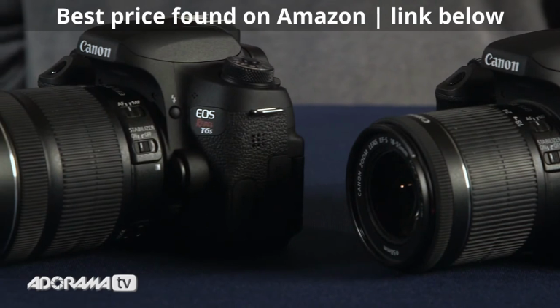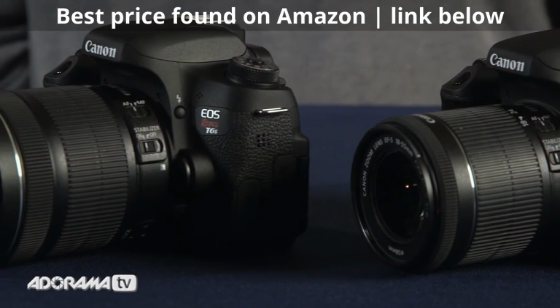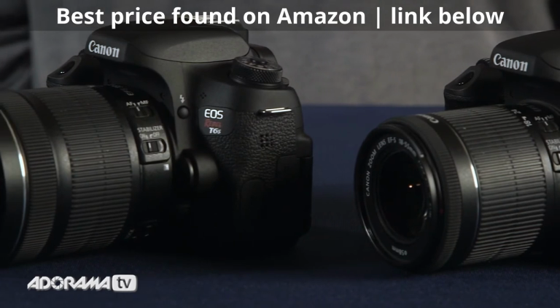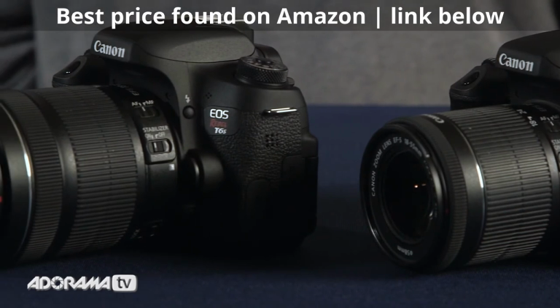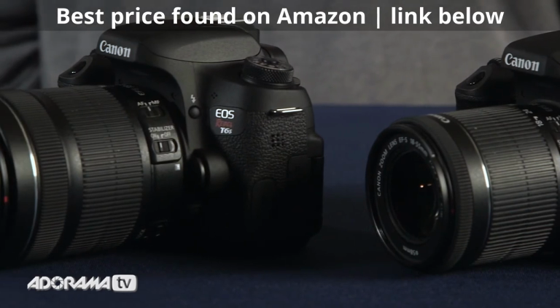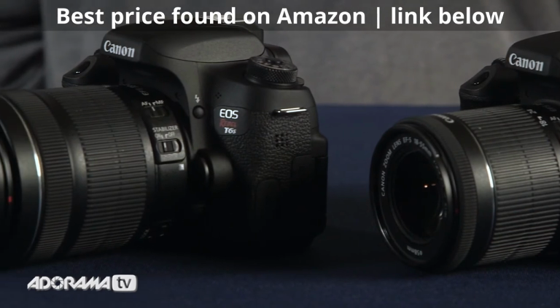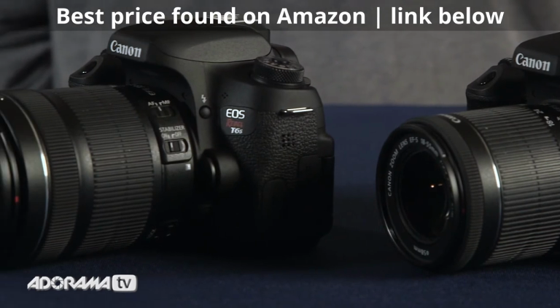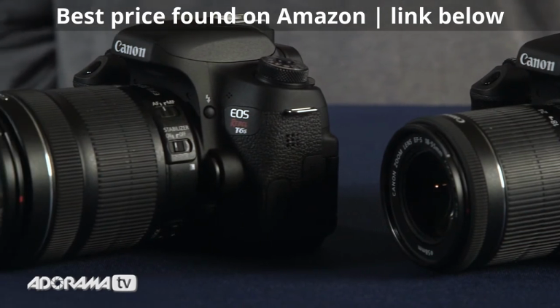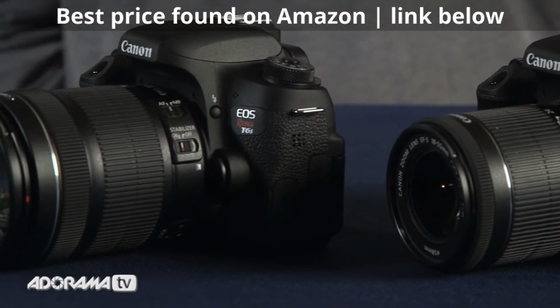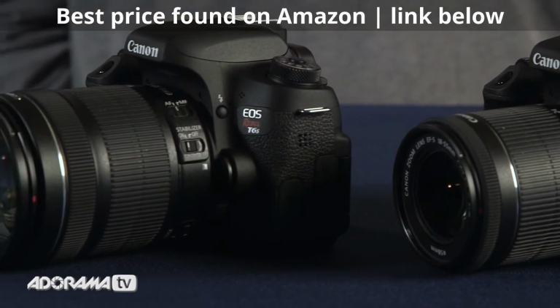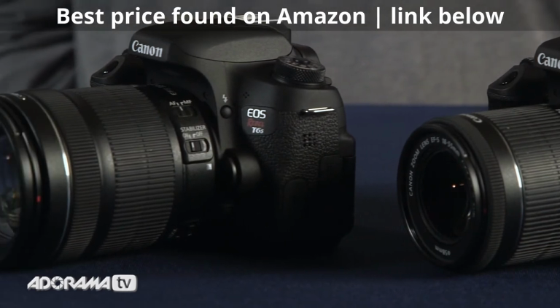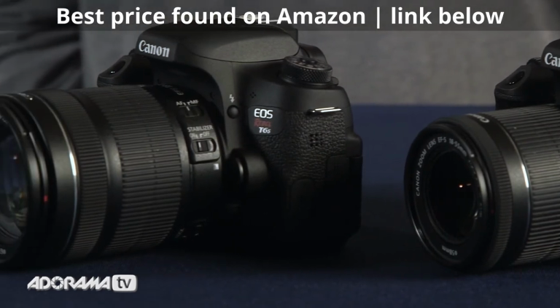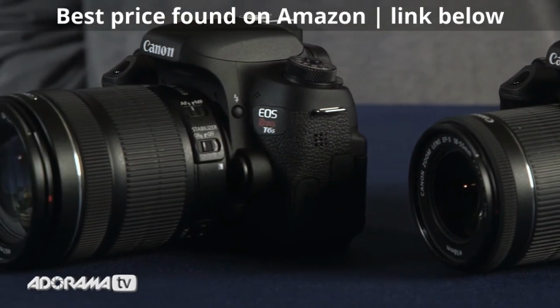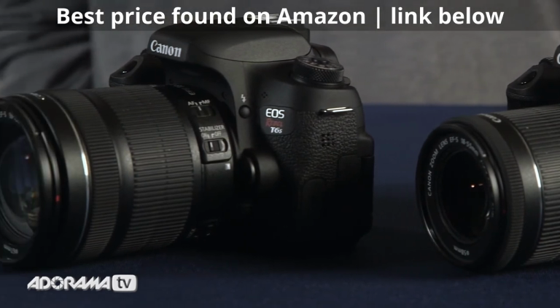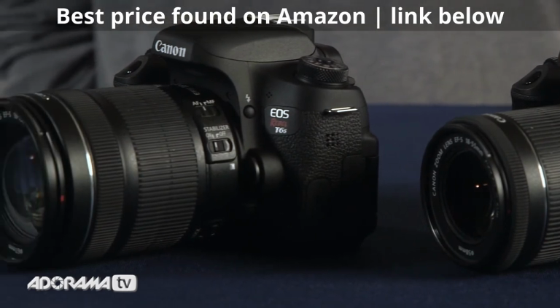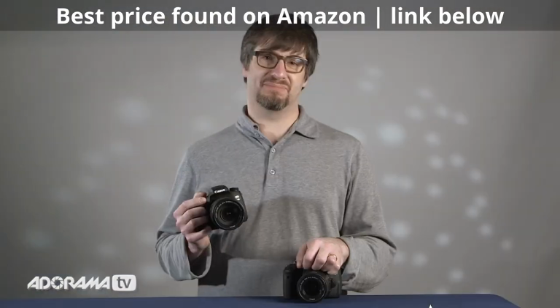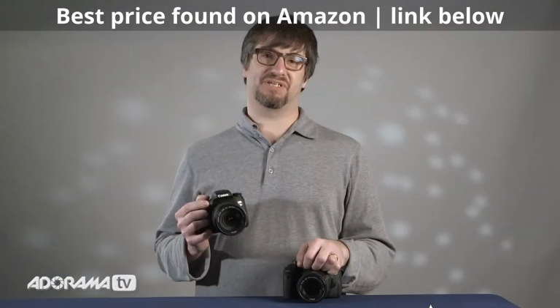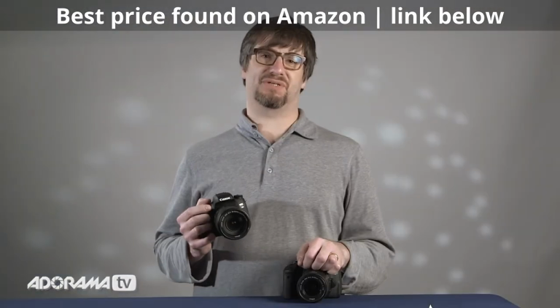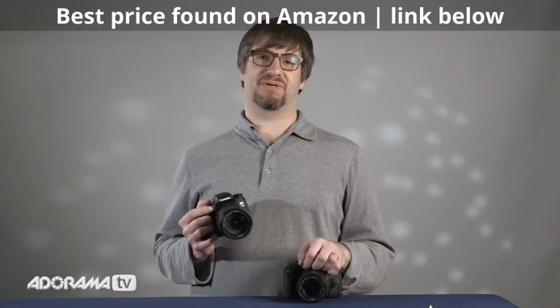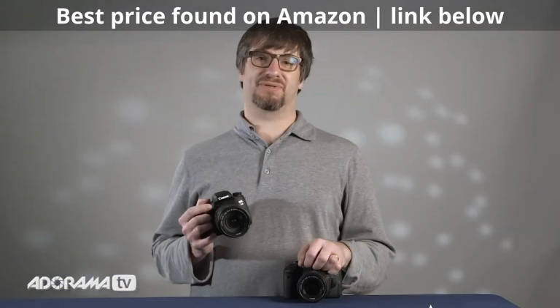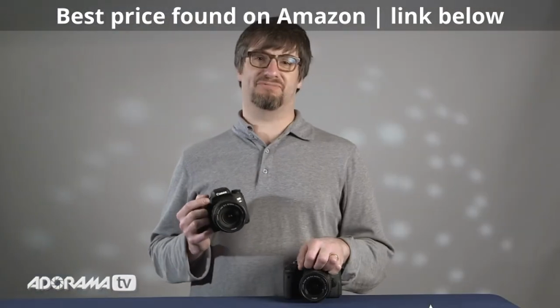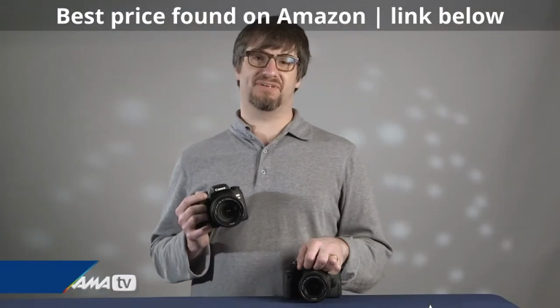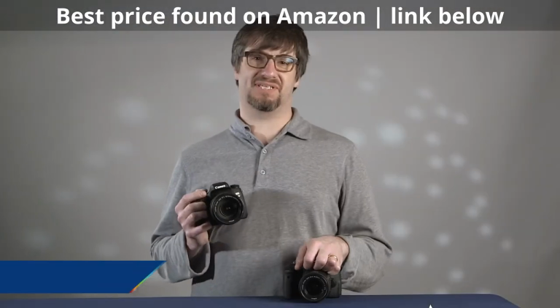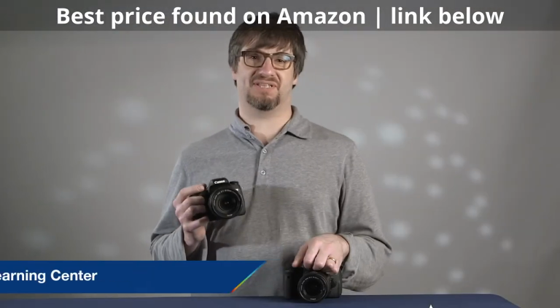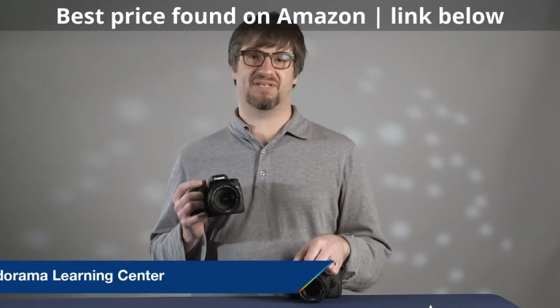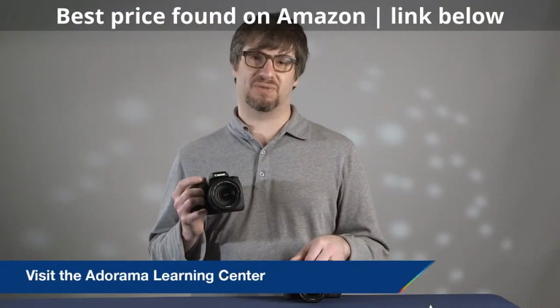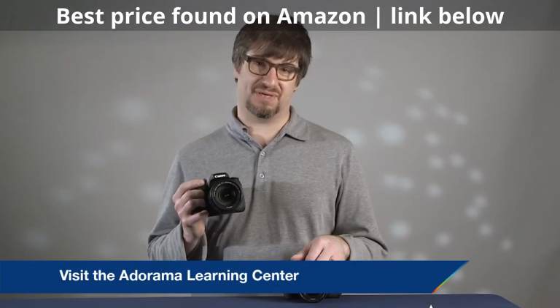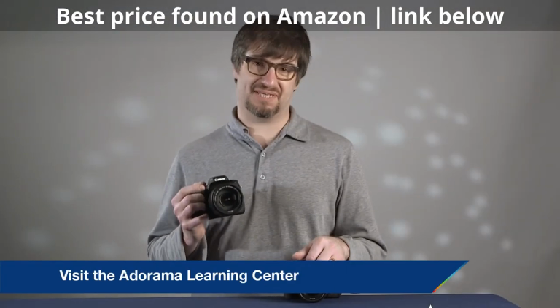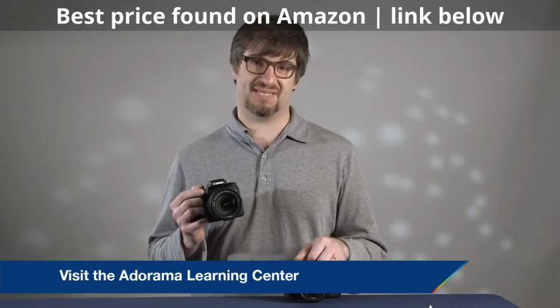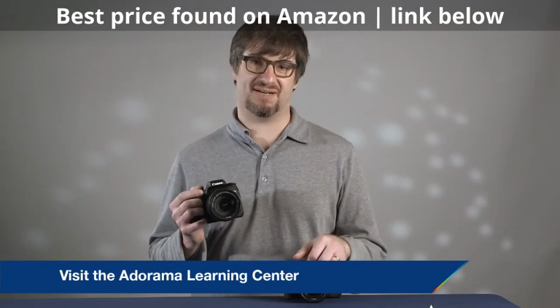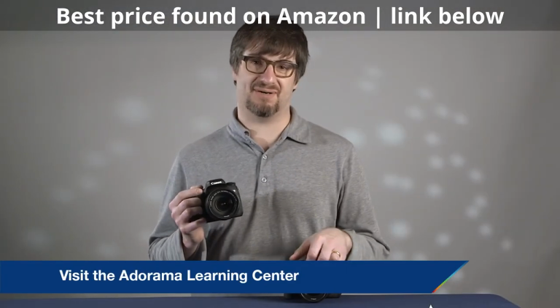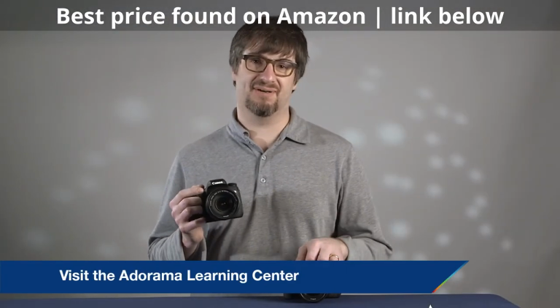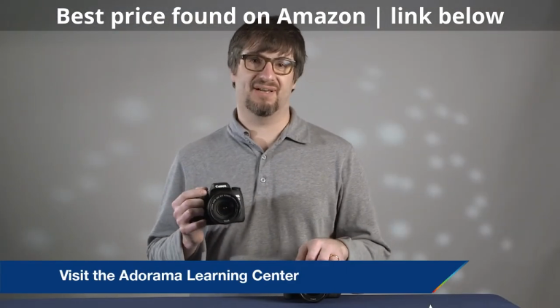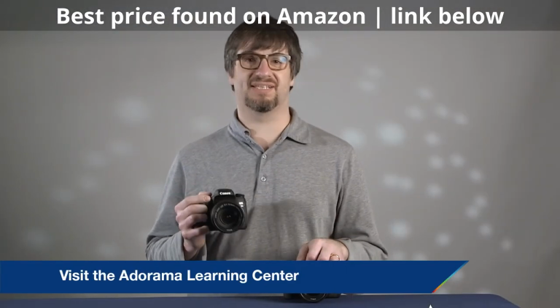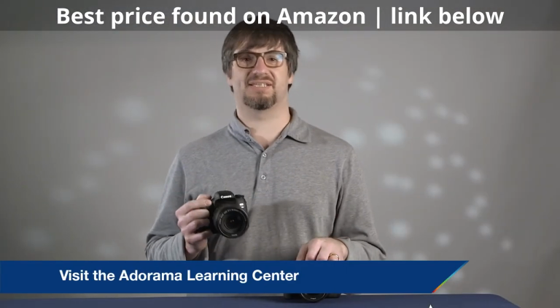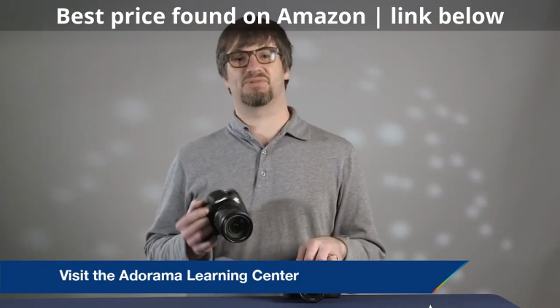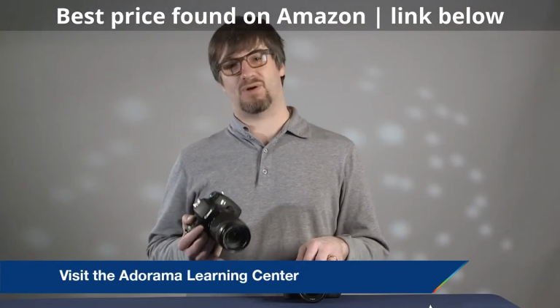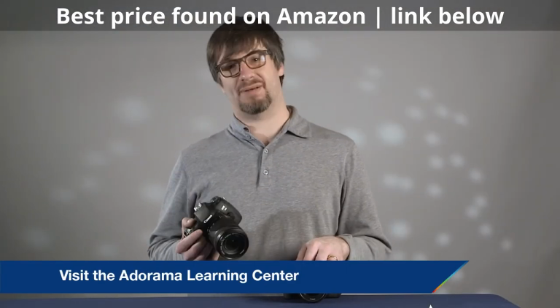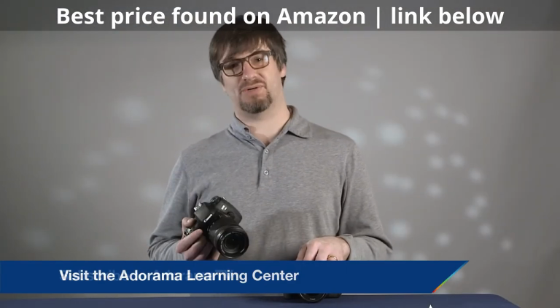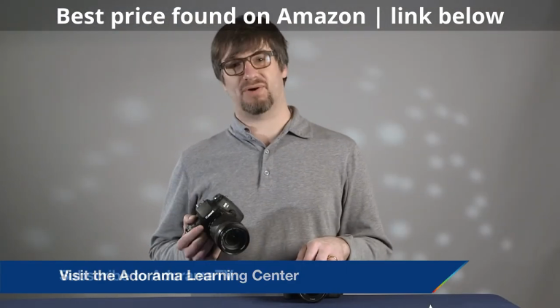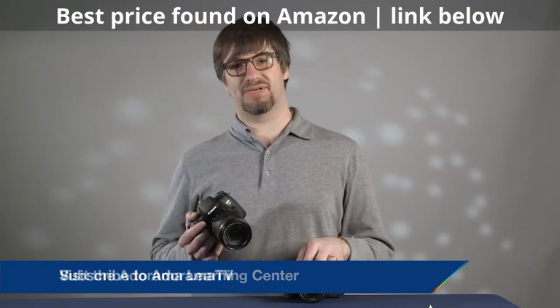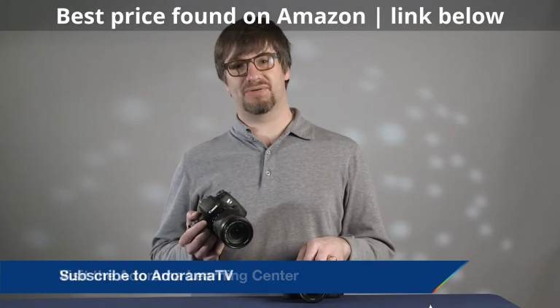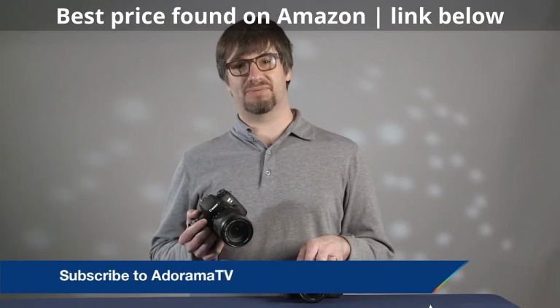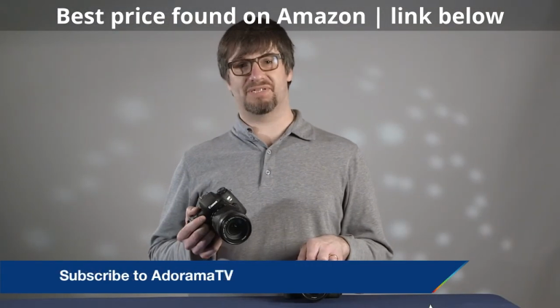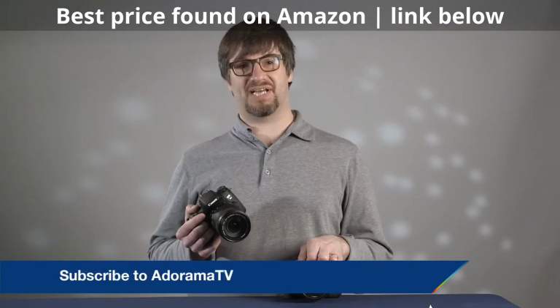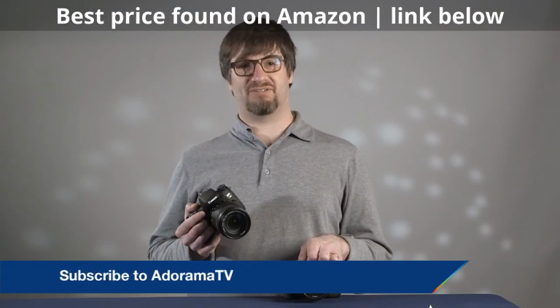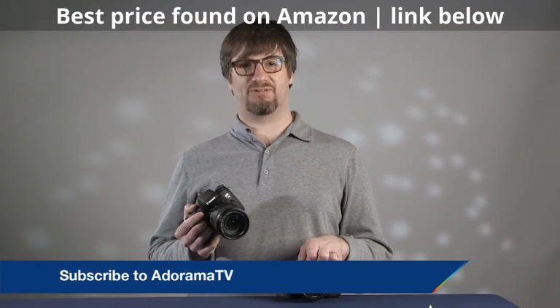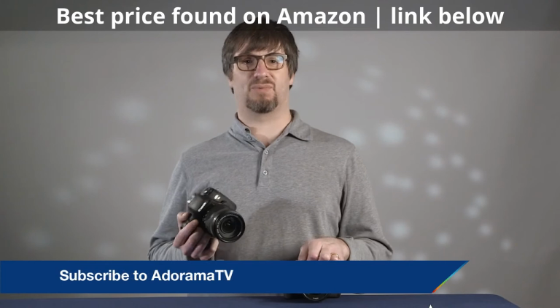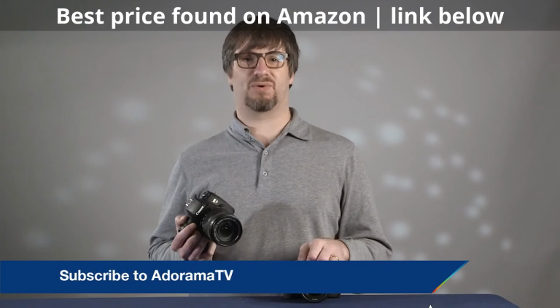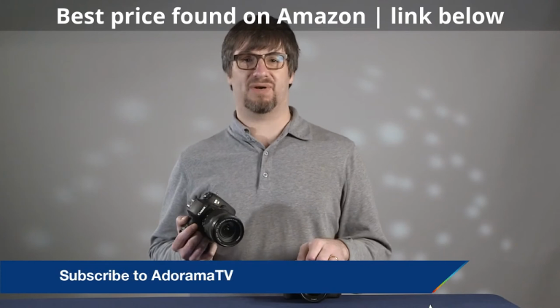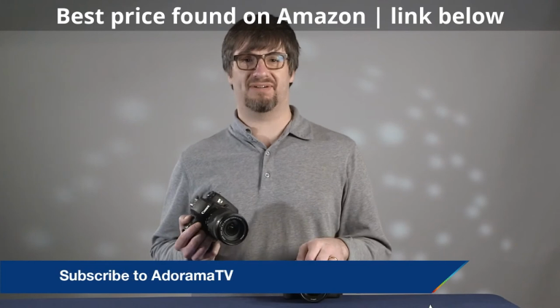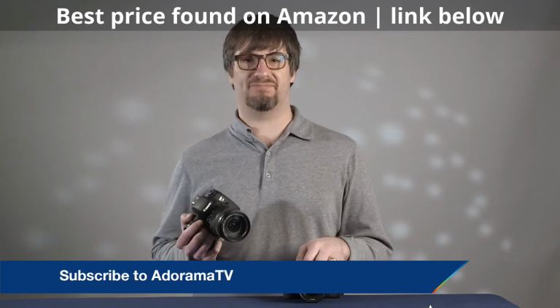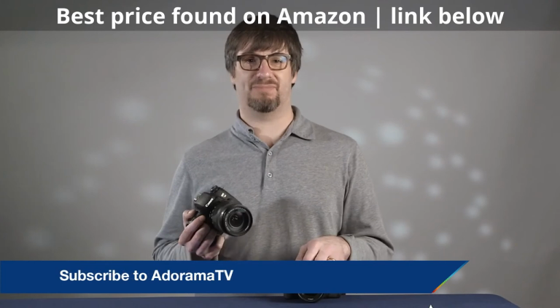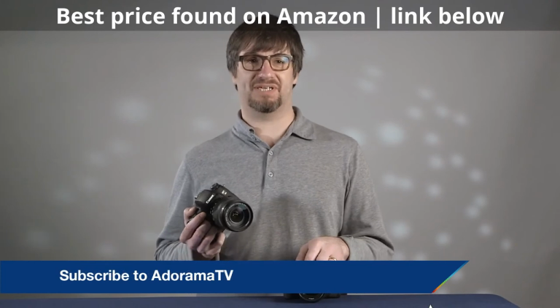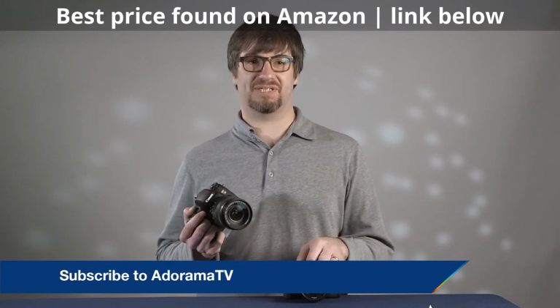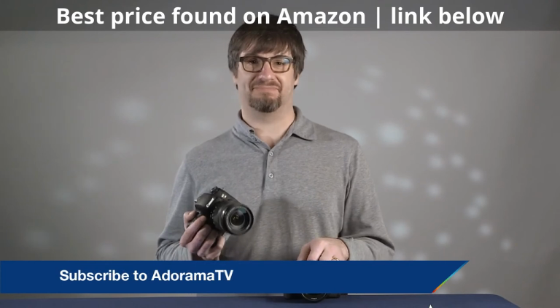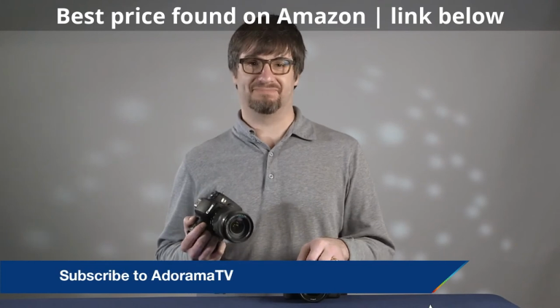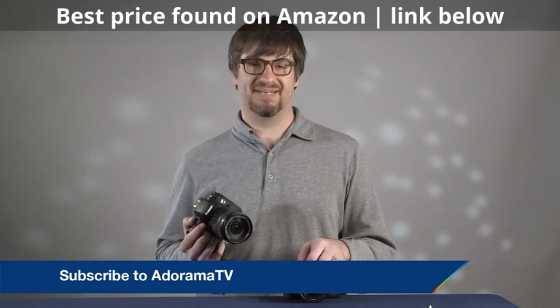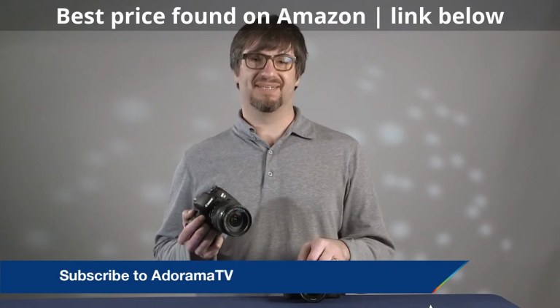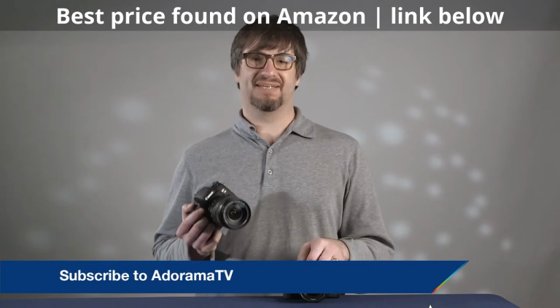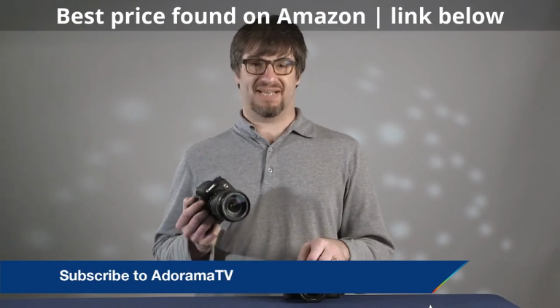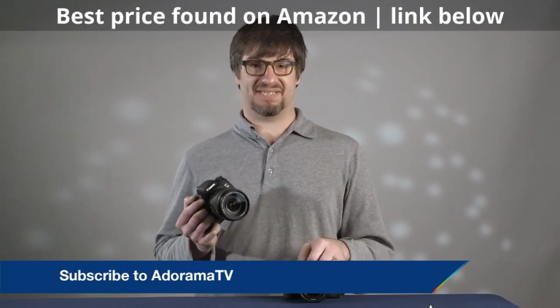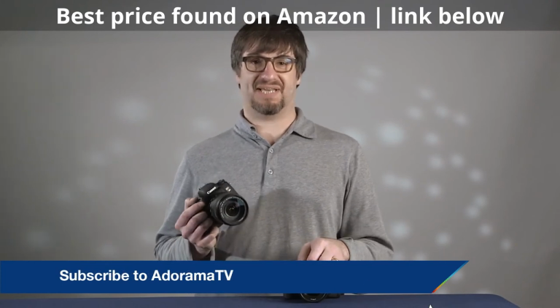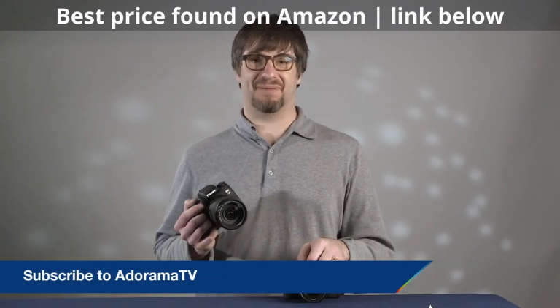Thanks so much for joining me. Be sure to visit the Learning Center and subscribe to our YouTube channel for more great information. Thanks again.